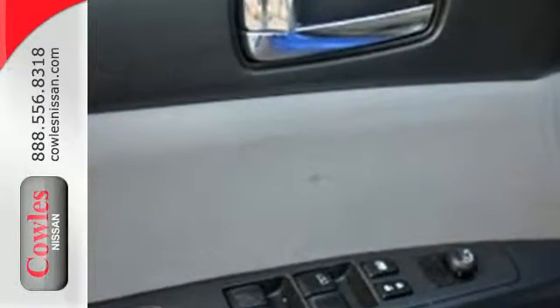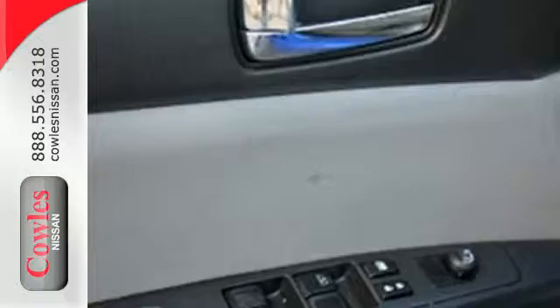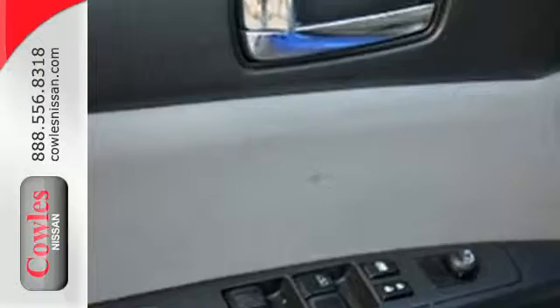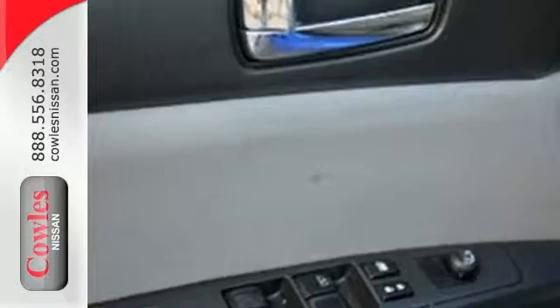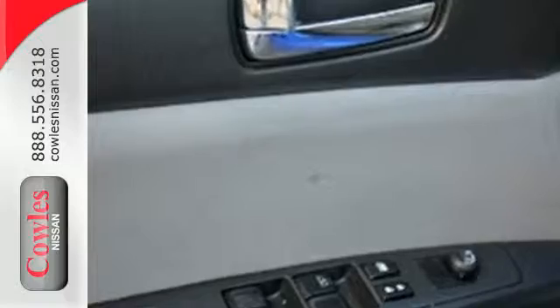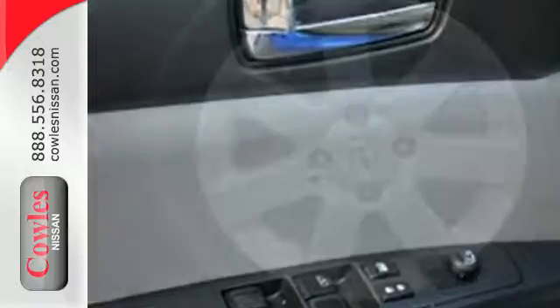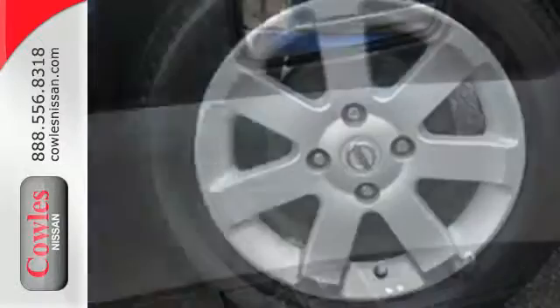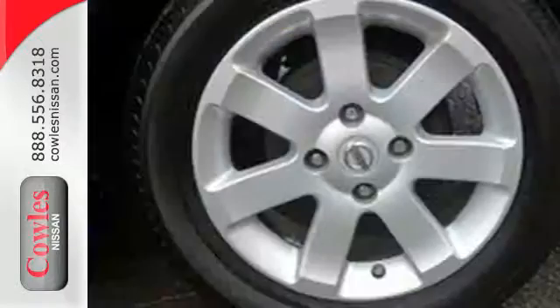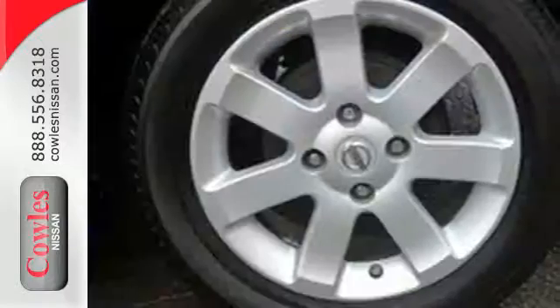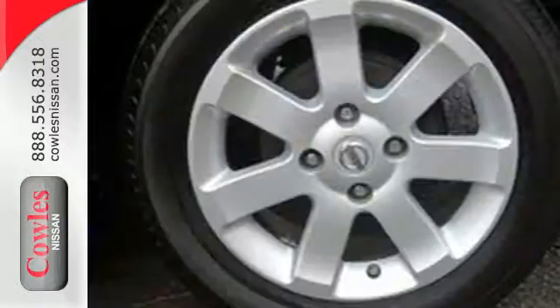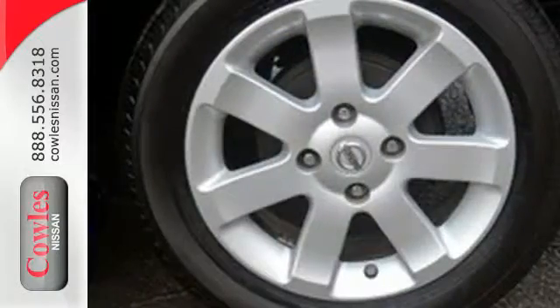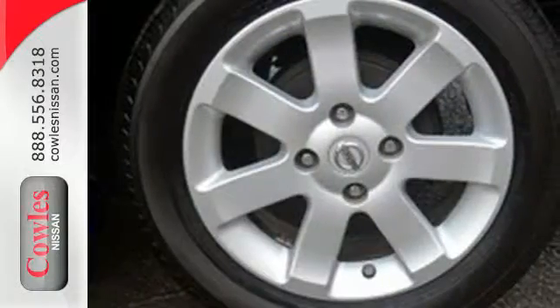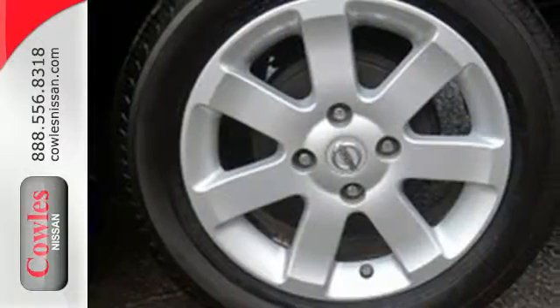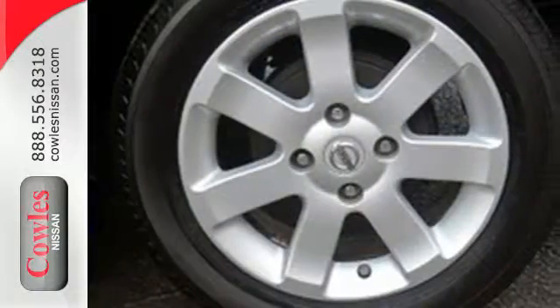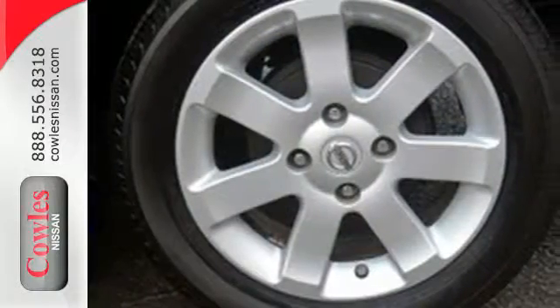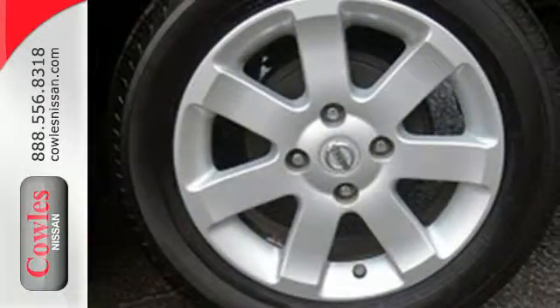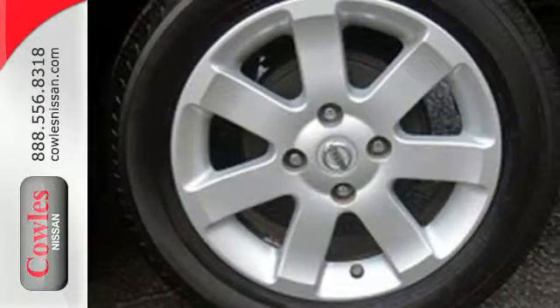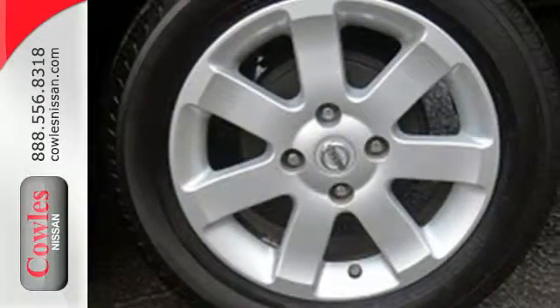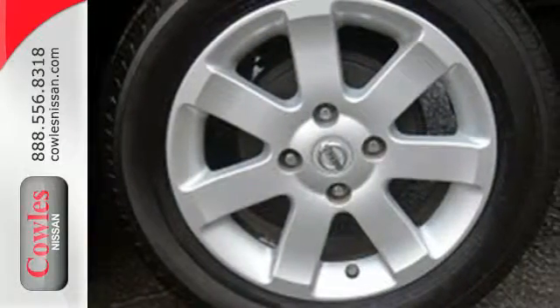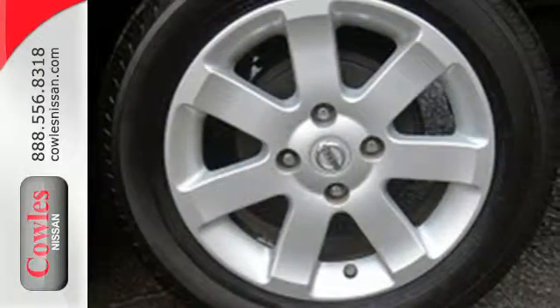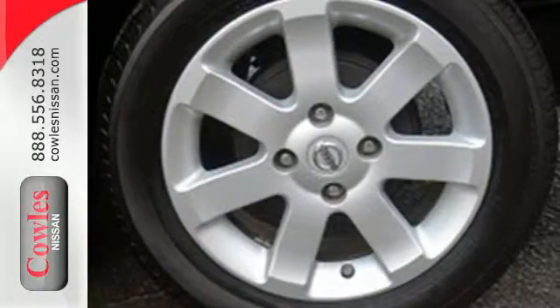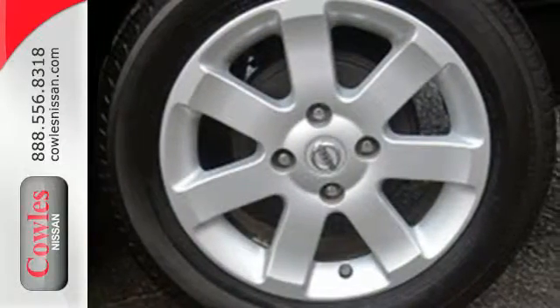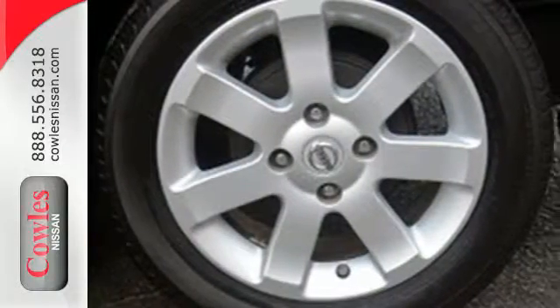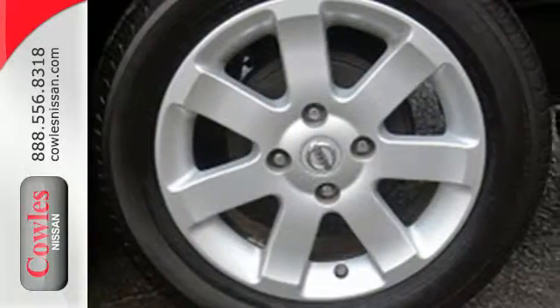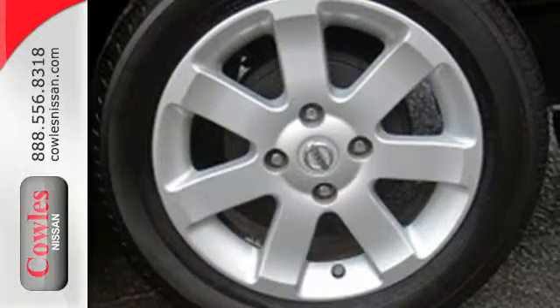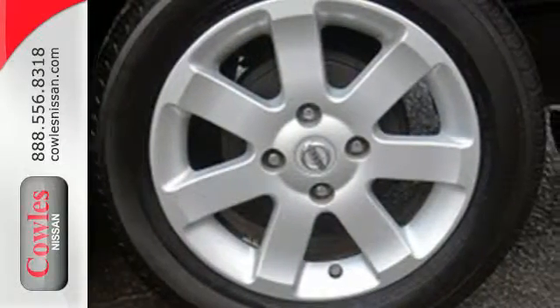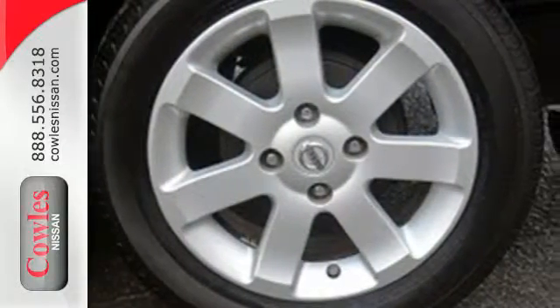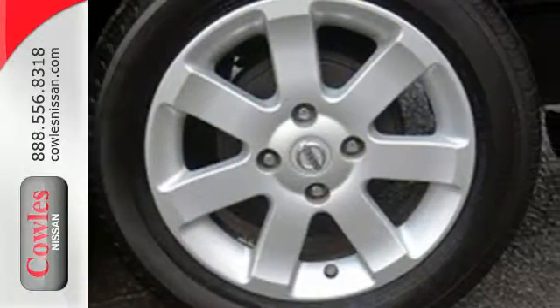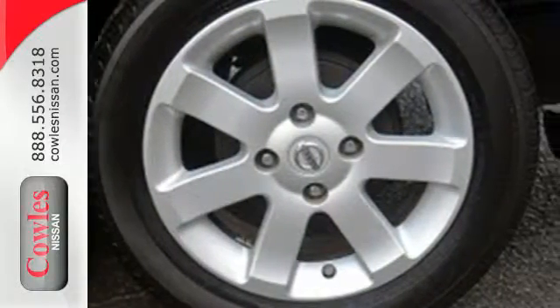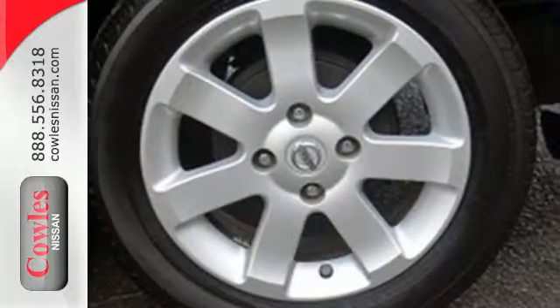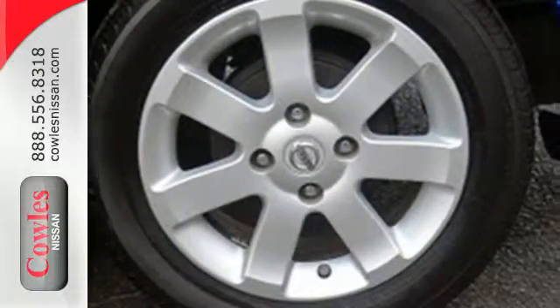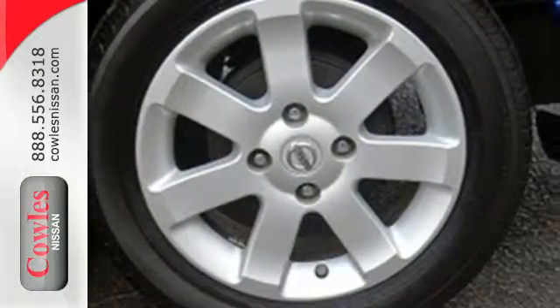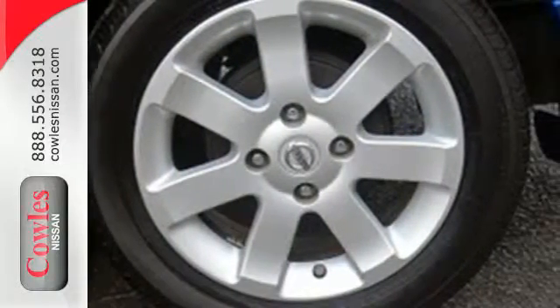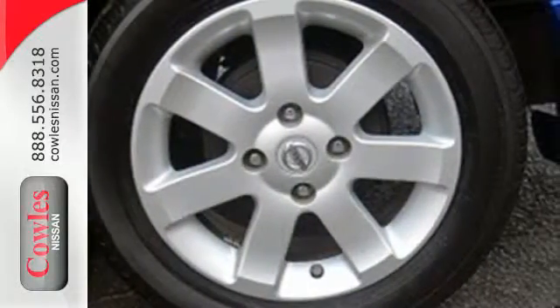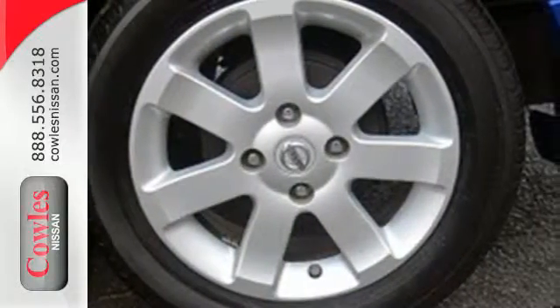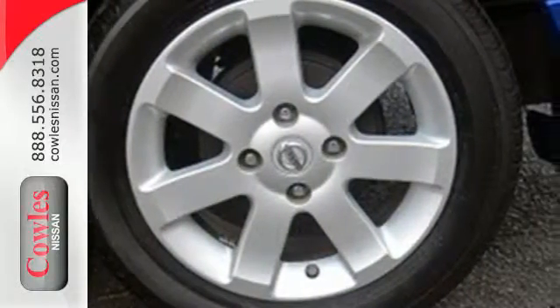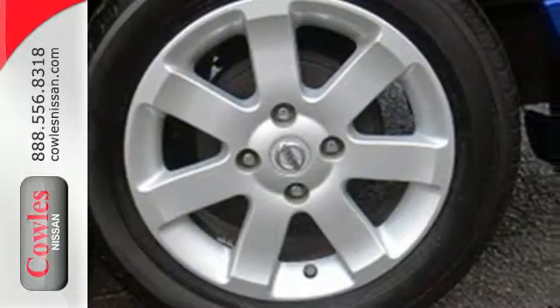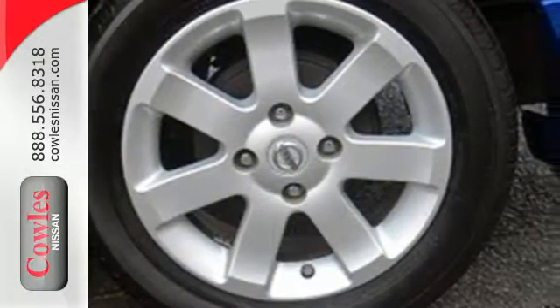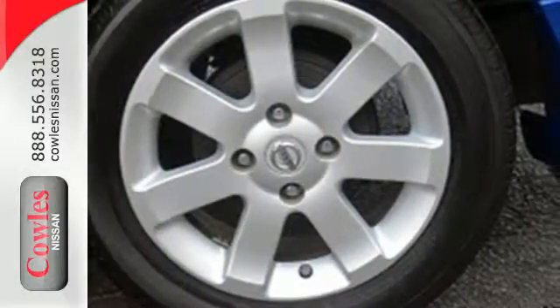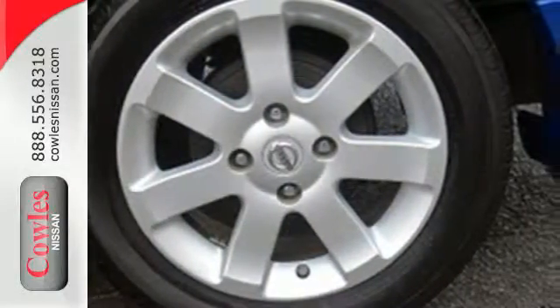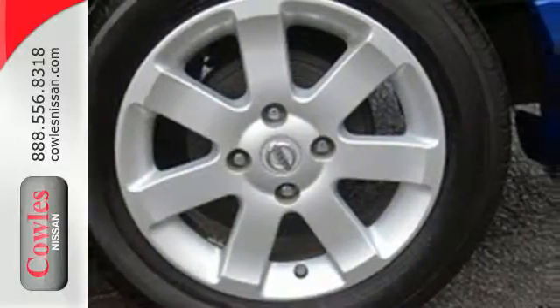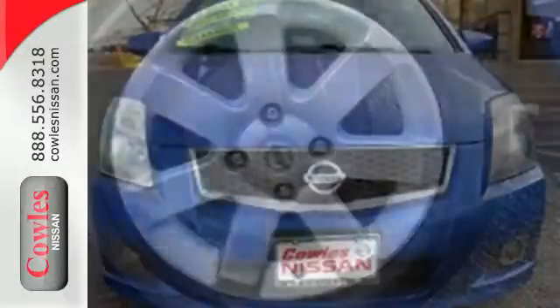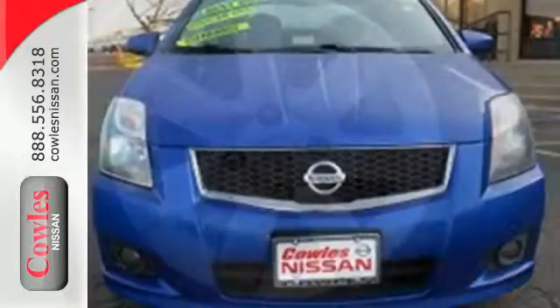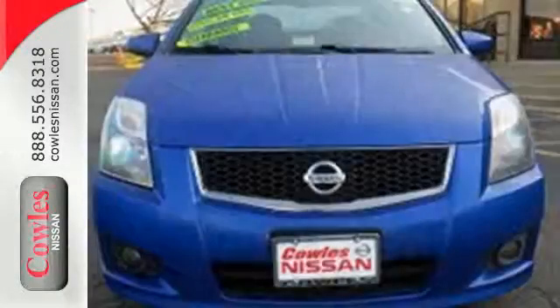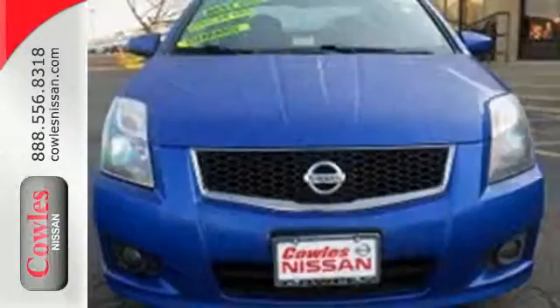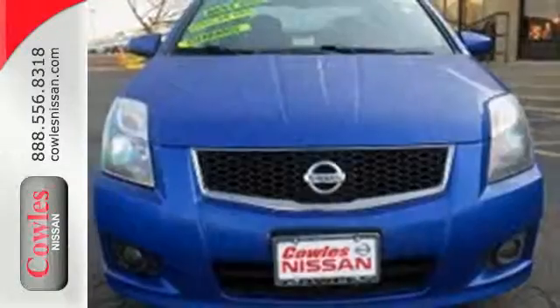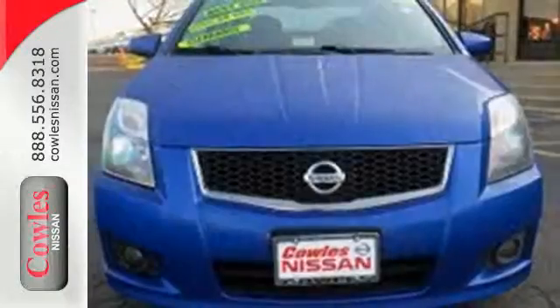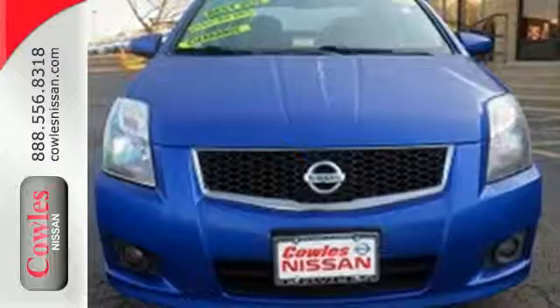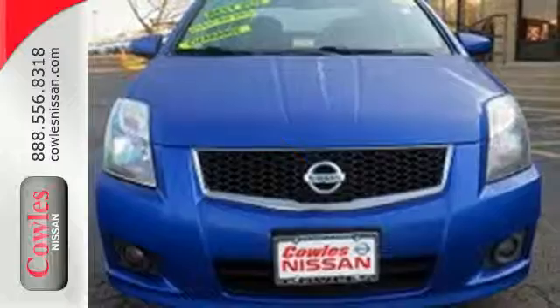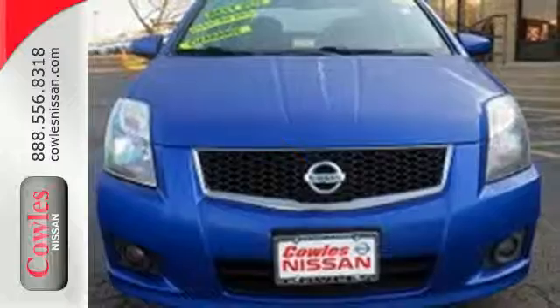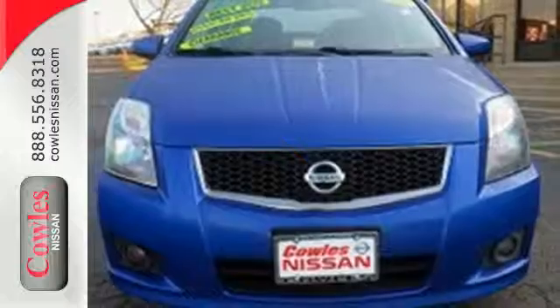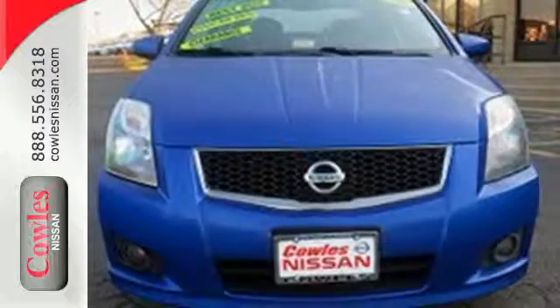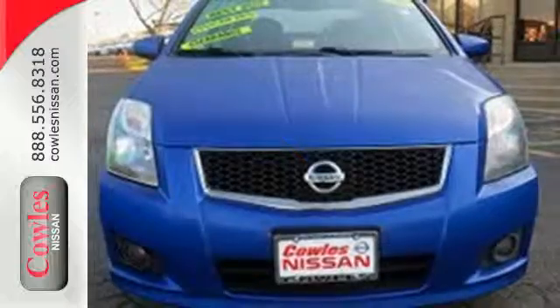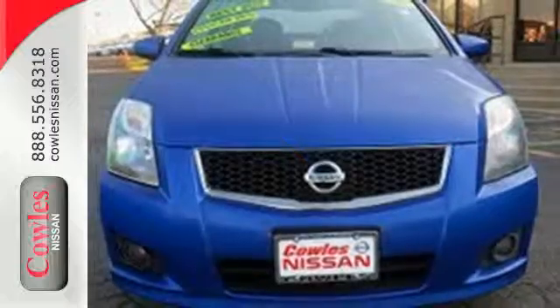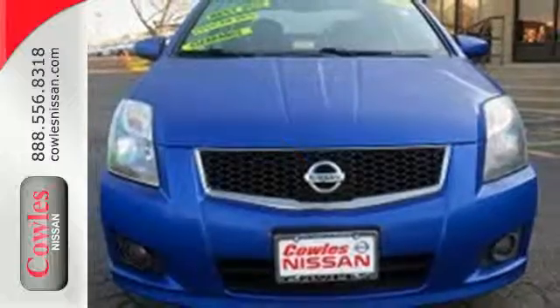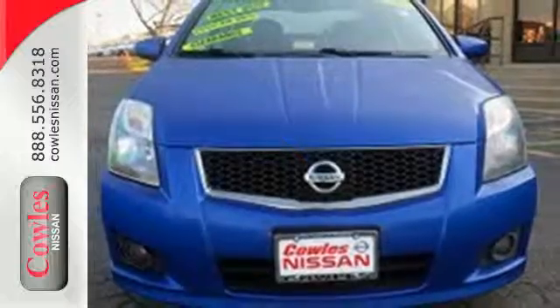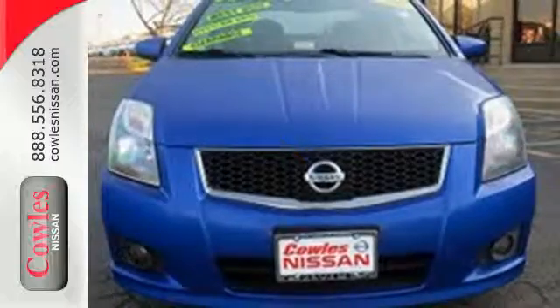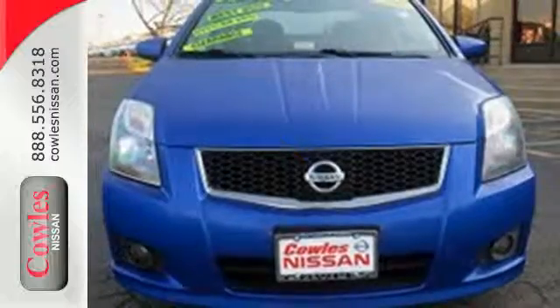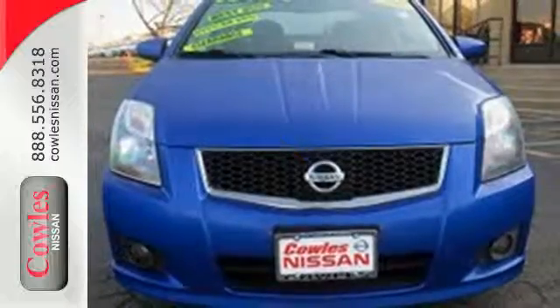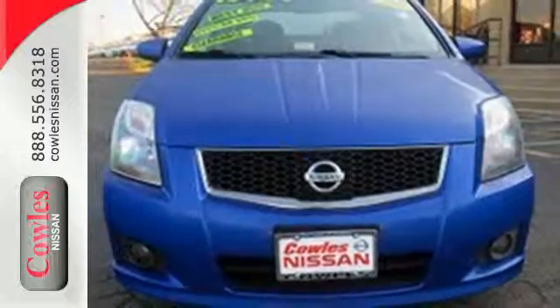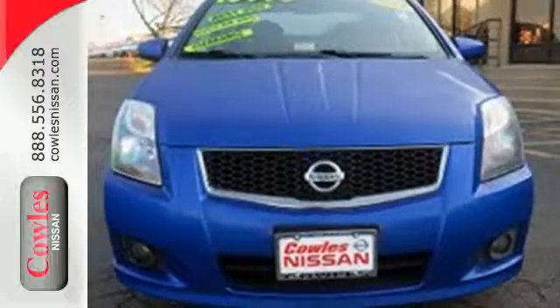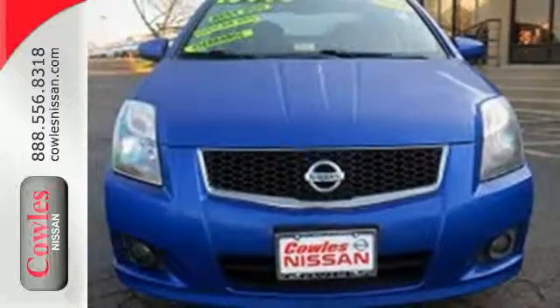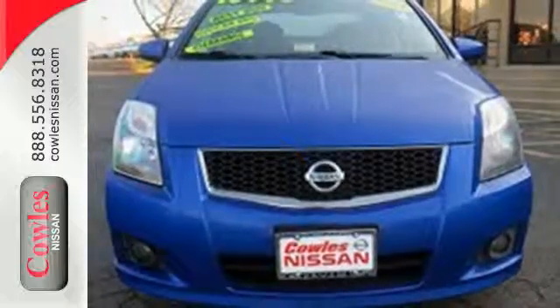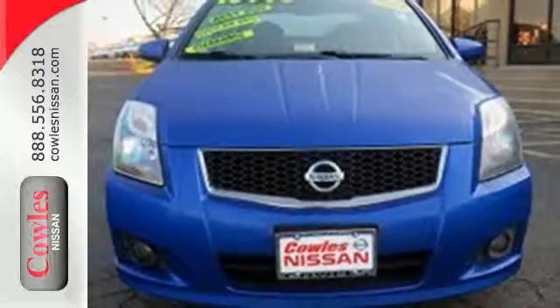Why go with a hybrid when the value-packed Sentra gives you amazing fuel economy with so many standard features at a much lower price?